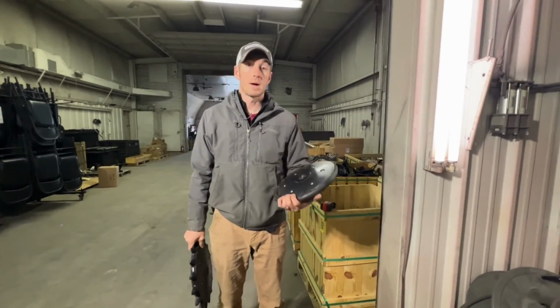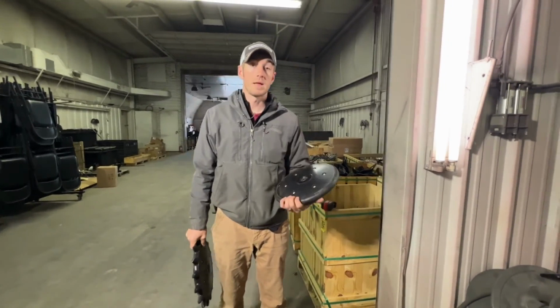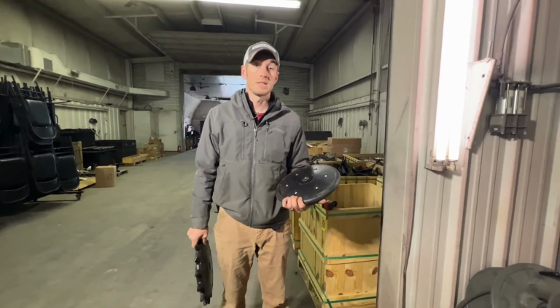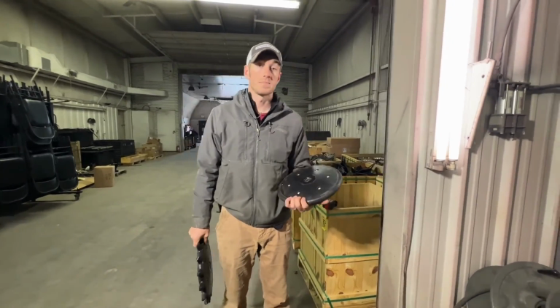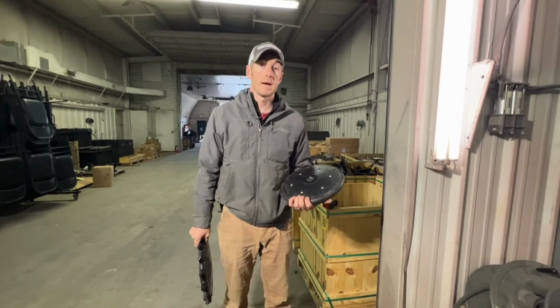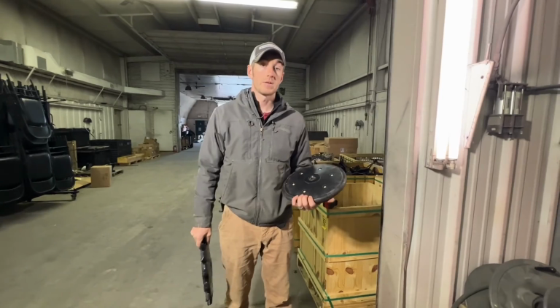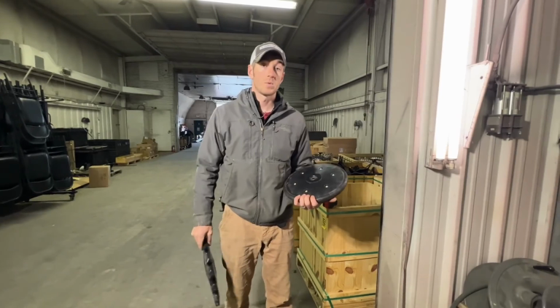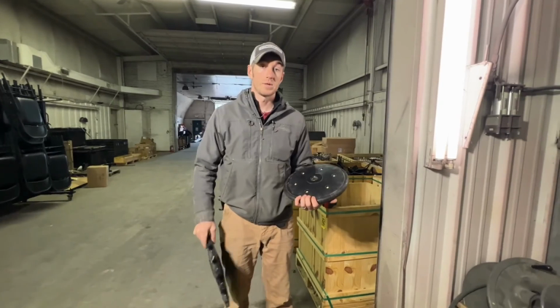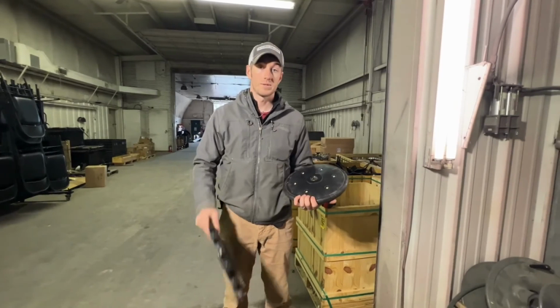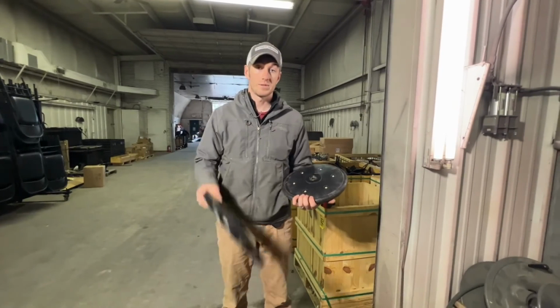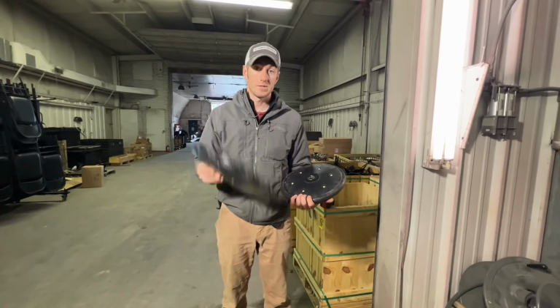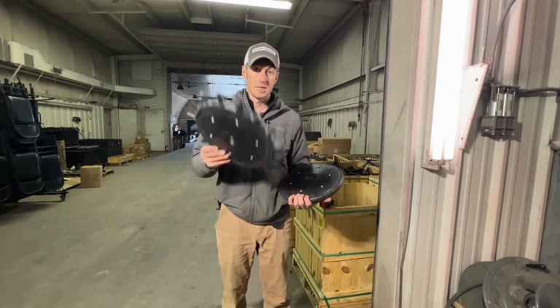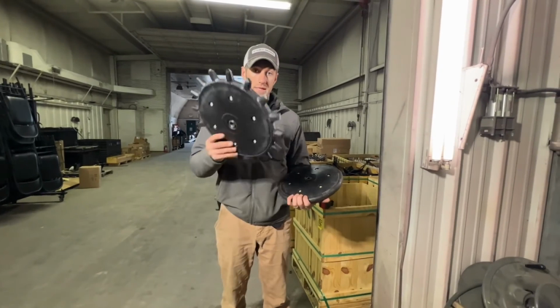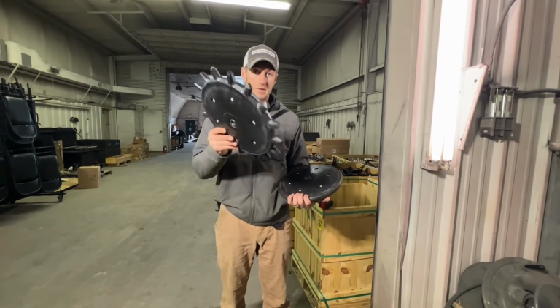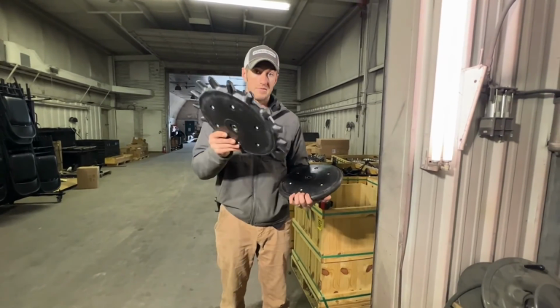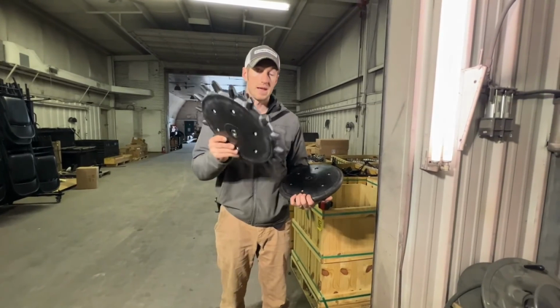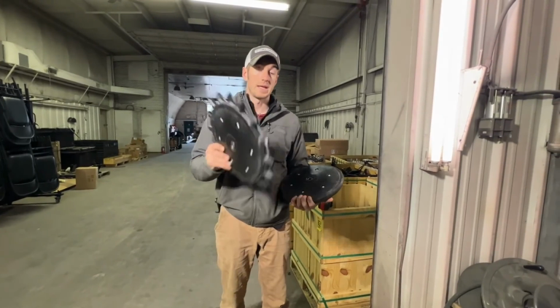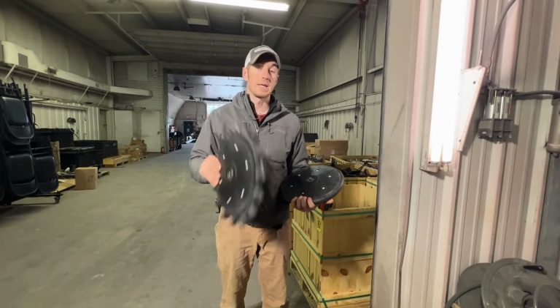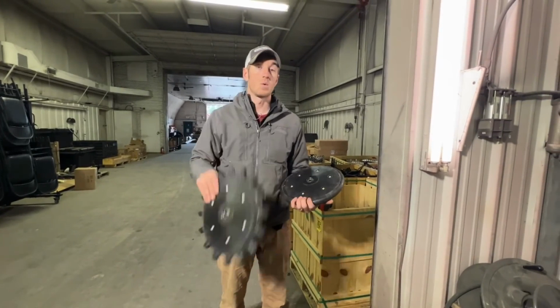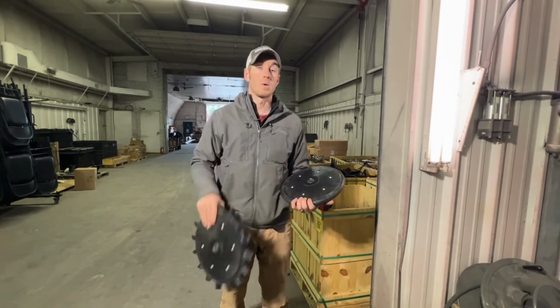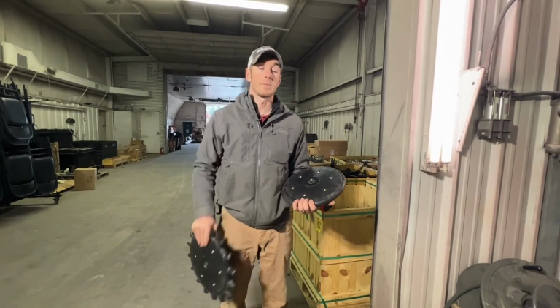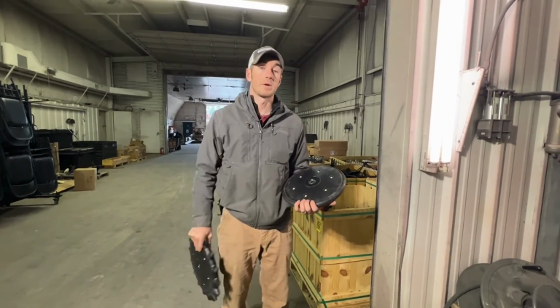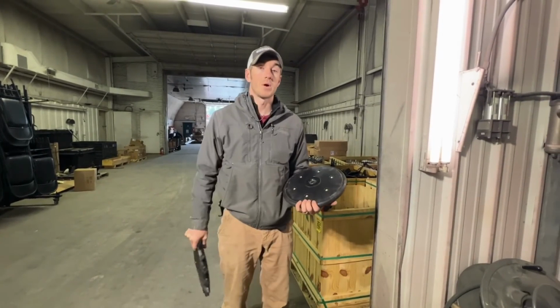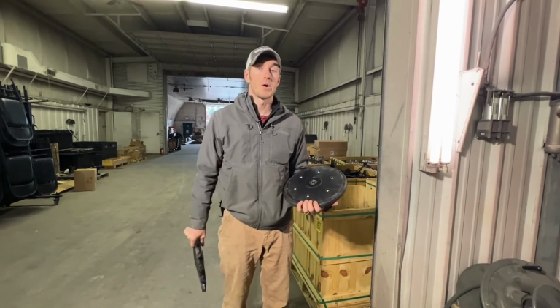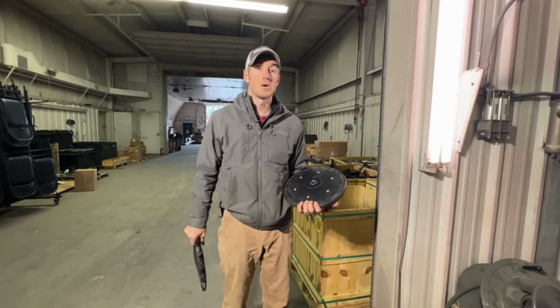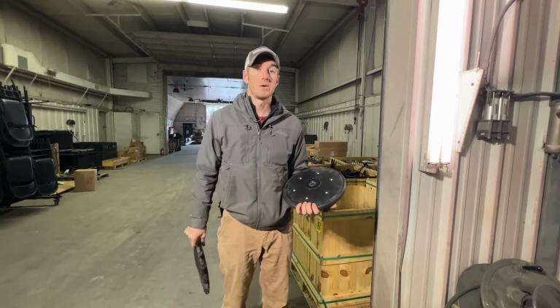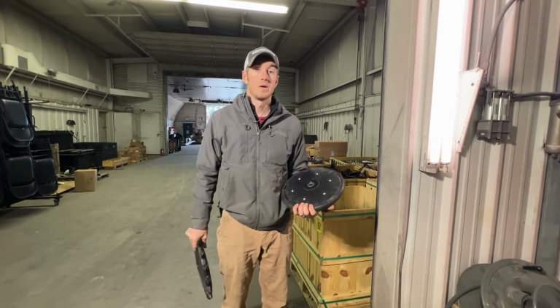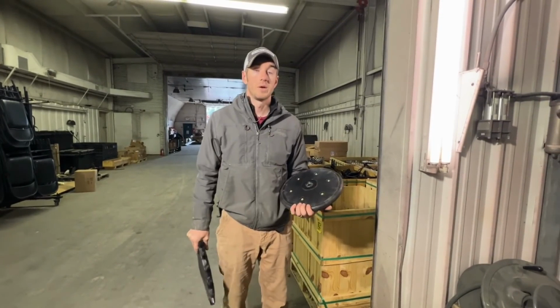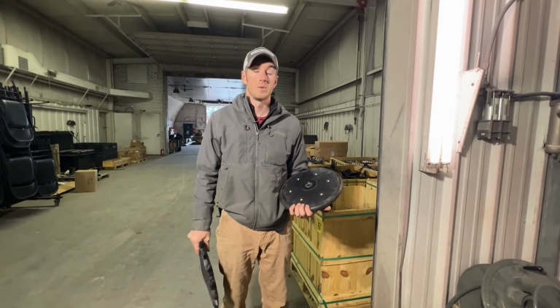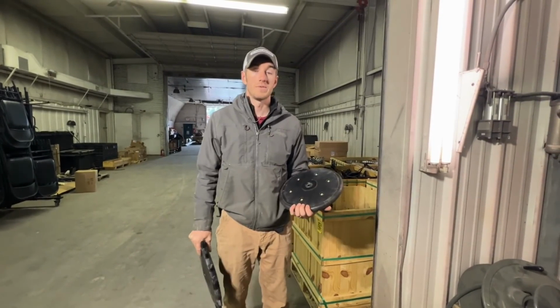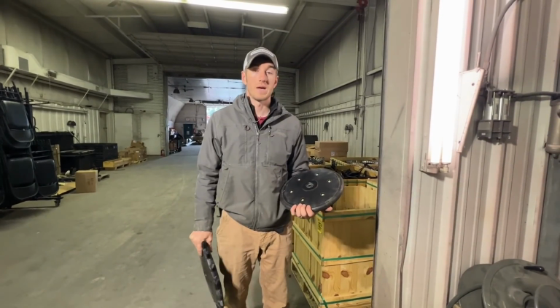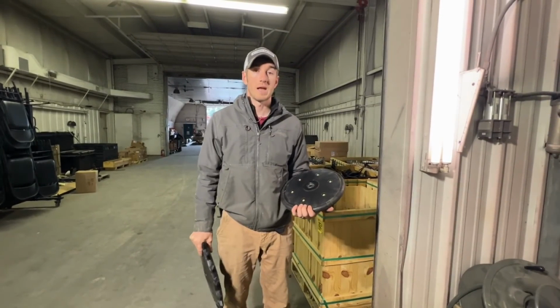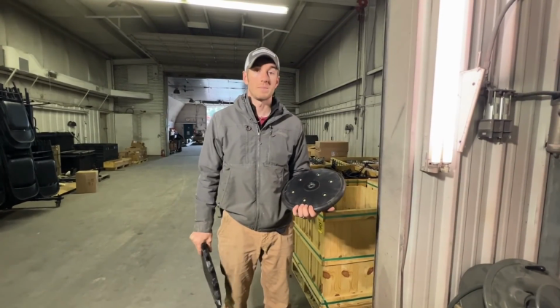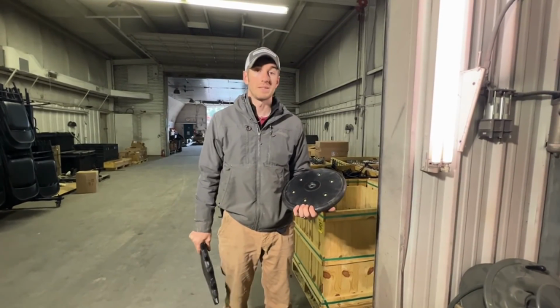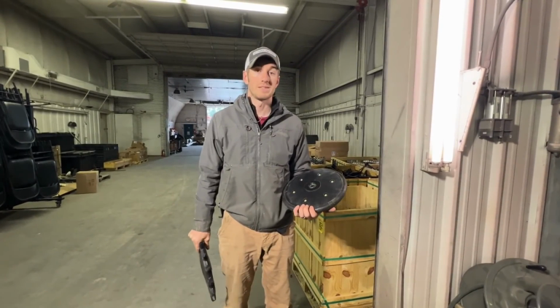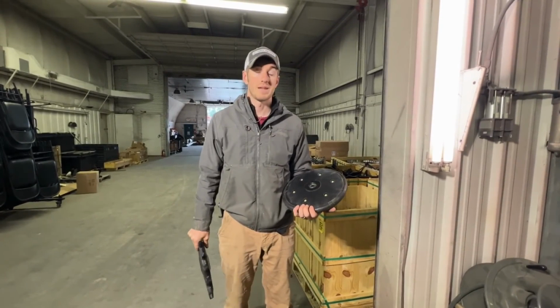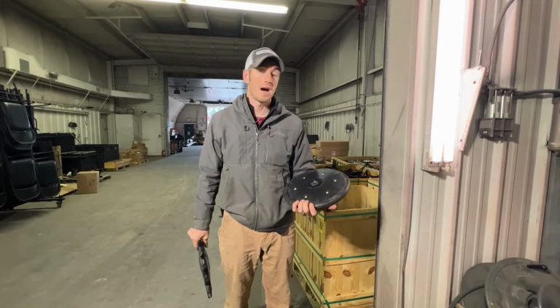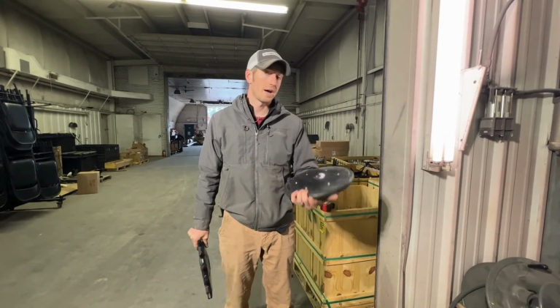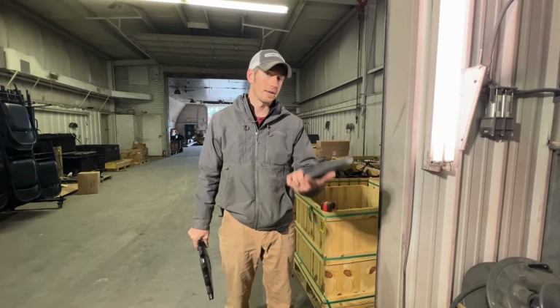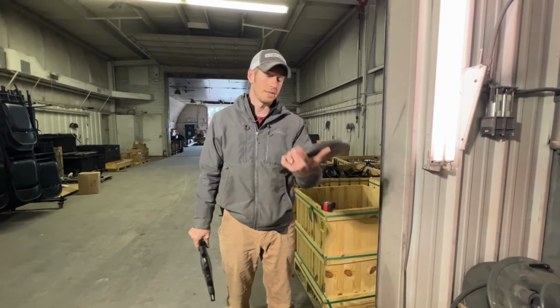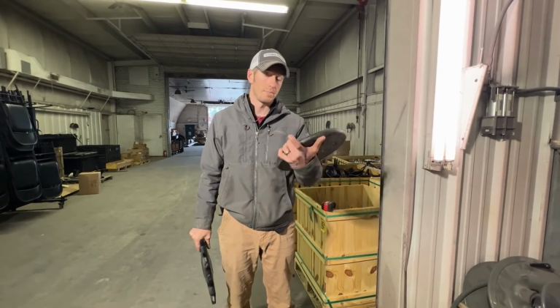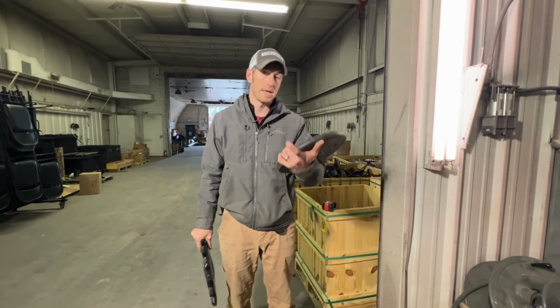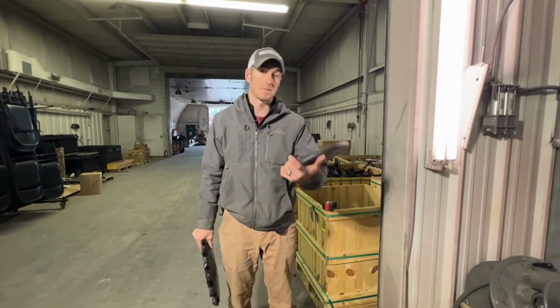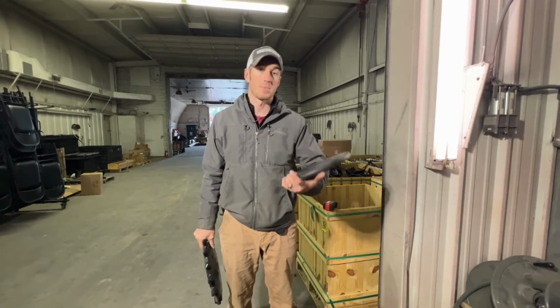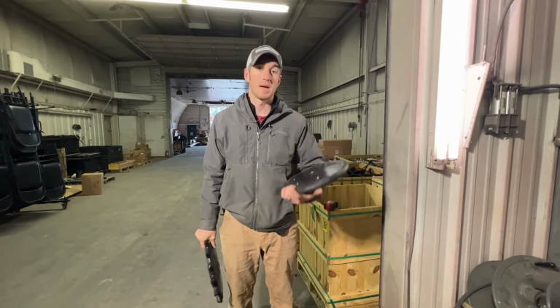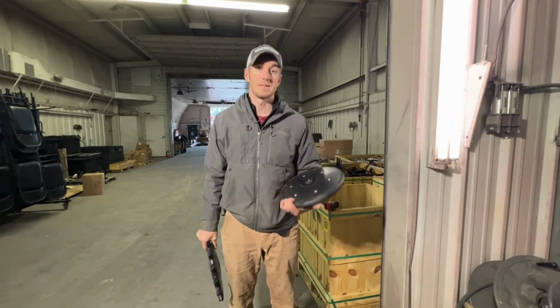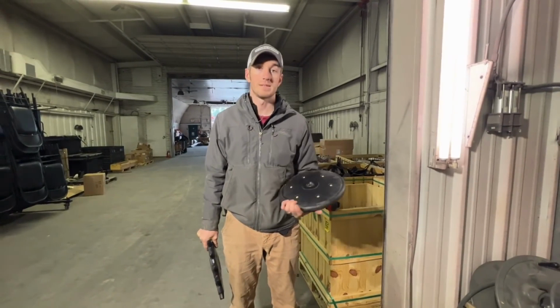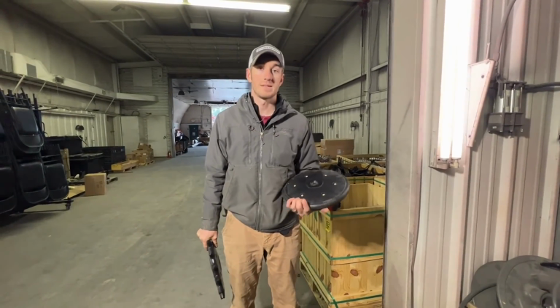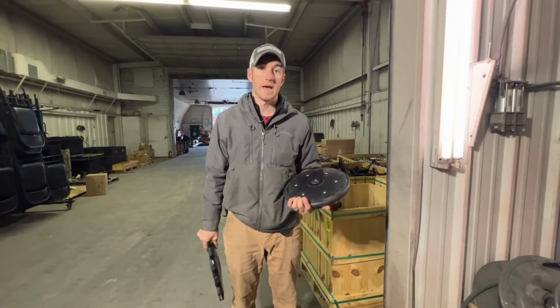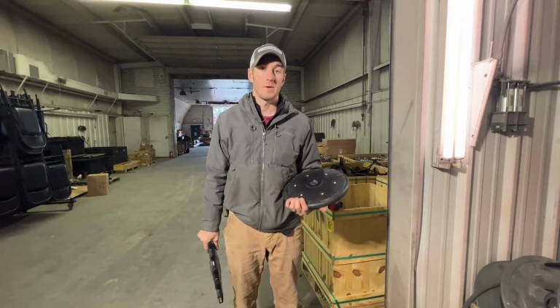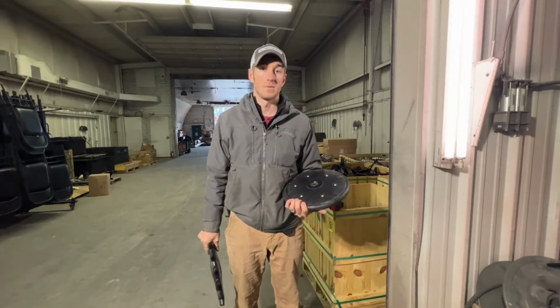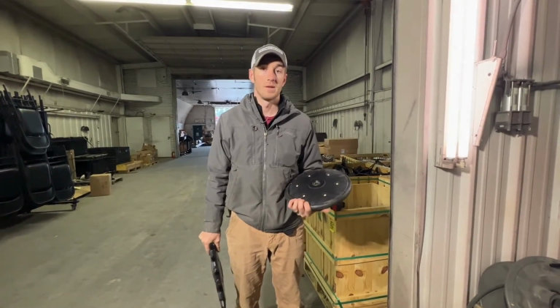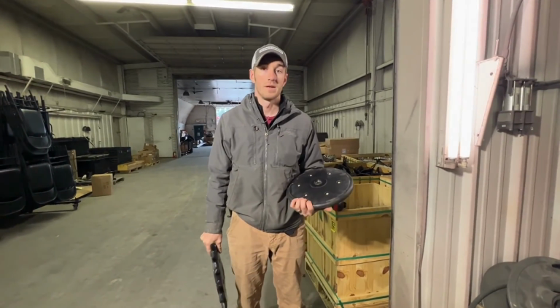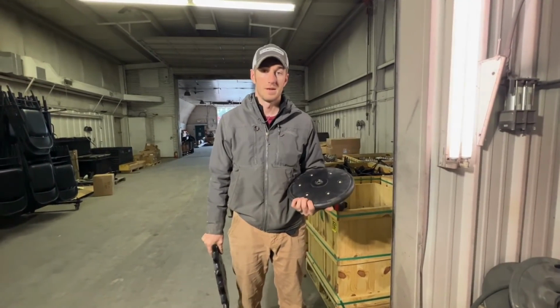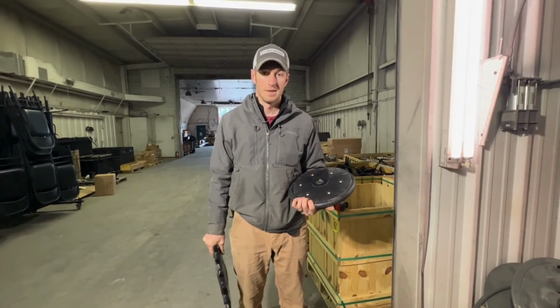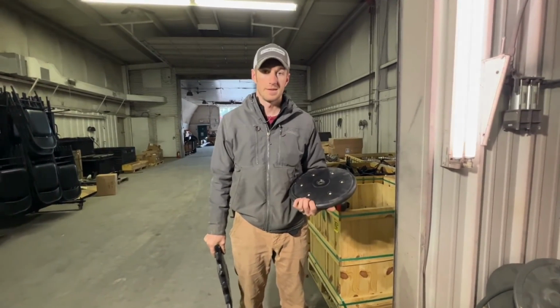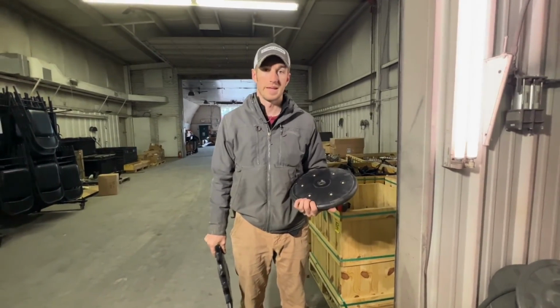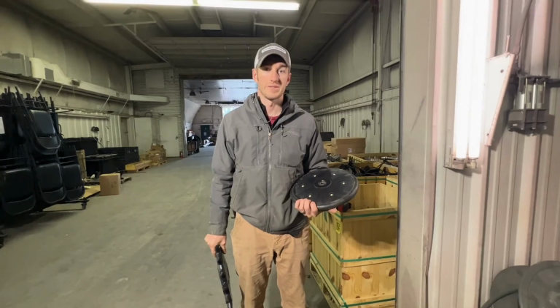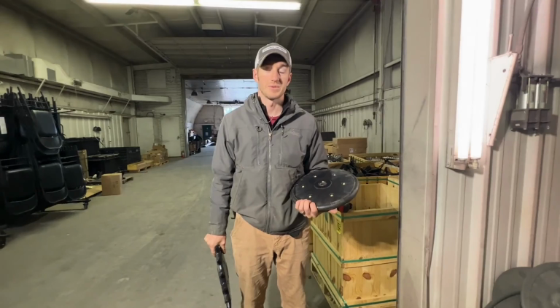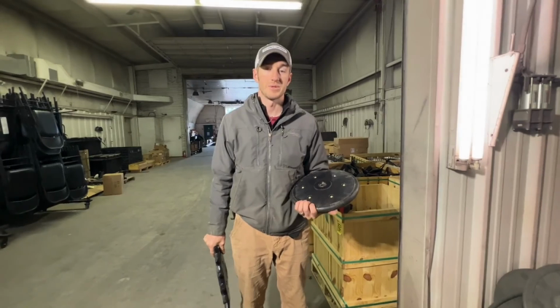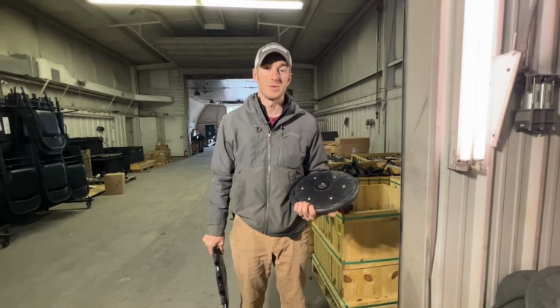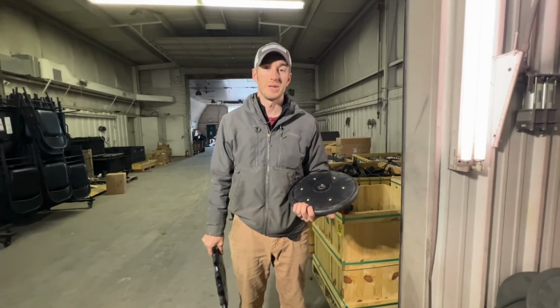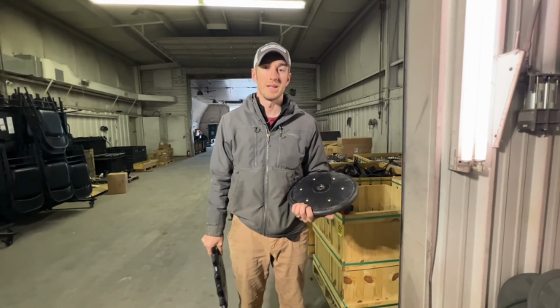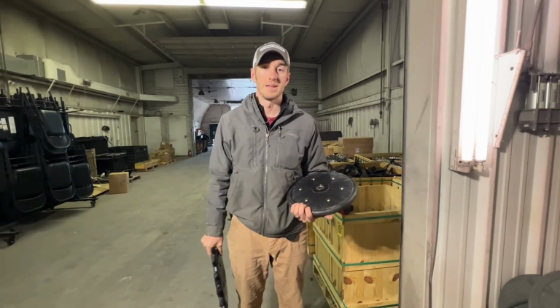So that's what we're doing today — talking closing wheels and answering some very popular questions that we get with the Yetter poly spike. If you need some poly spike twisters, give Fennig Equipment a call. We've got them in stock at the best price in town. Thanks for tuning in.